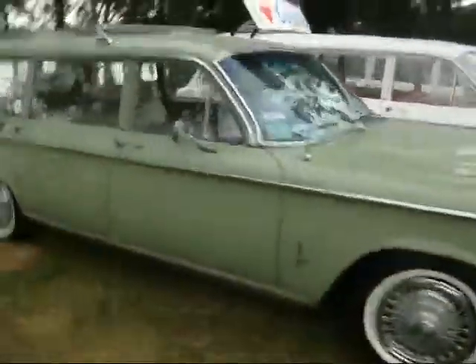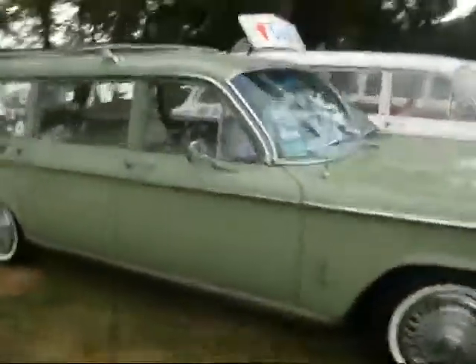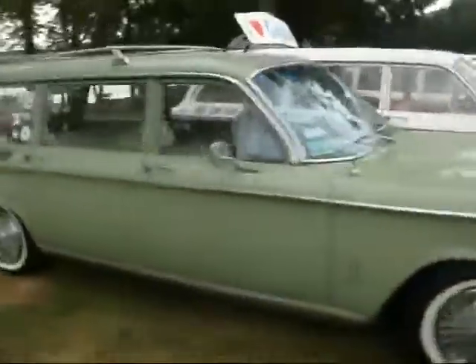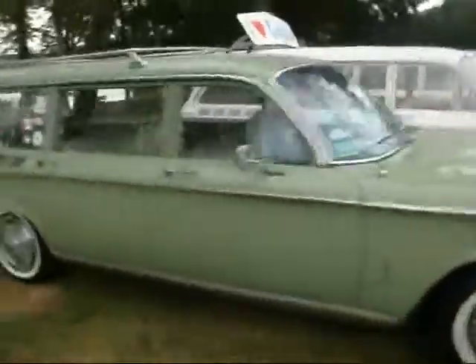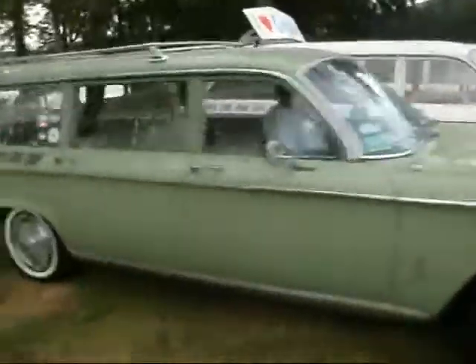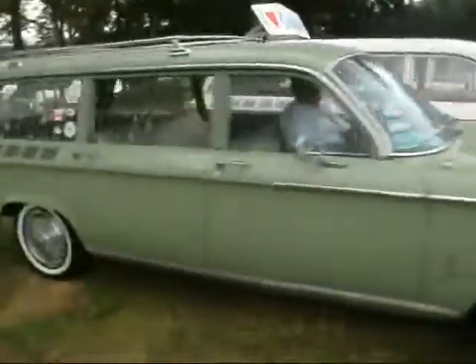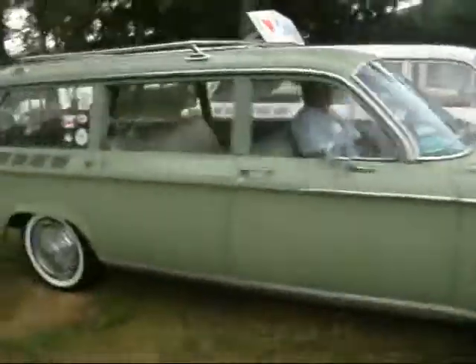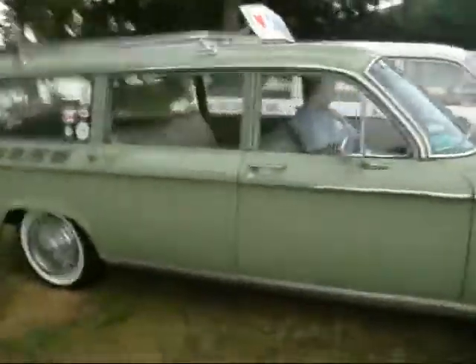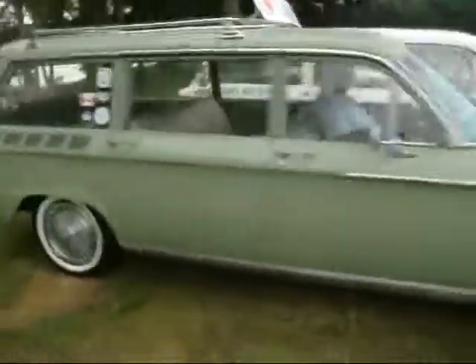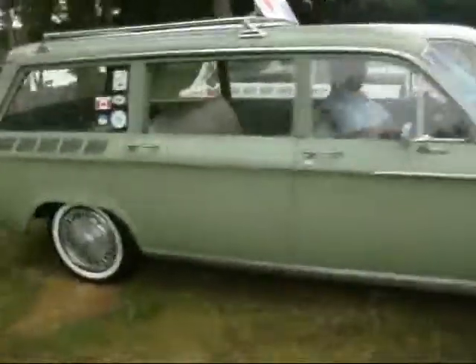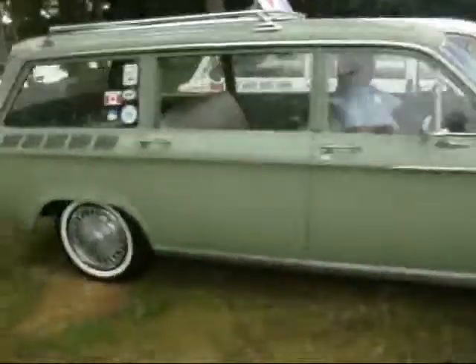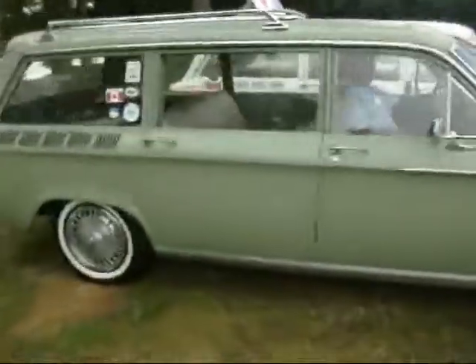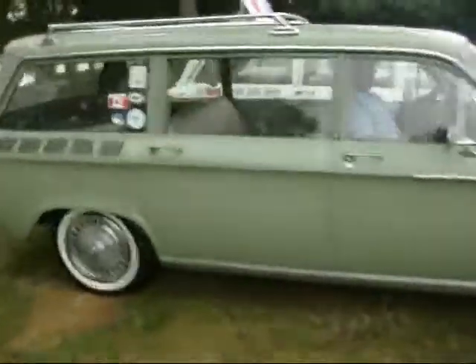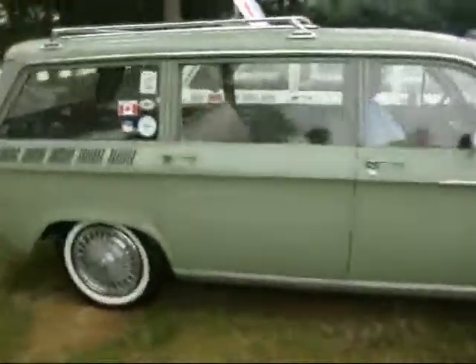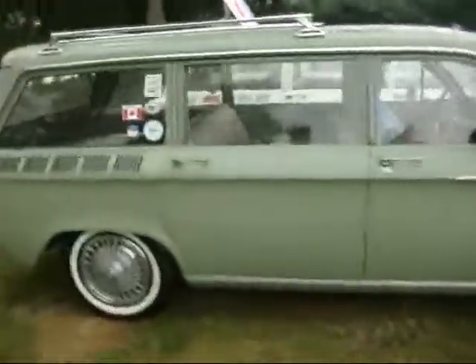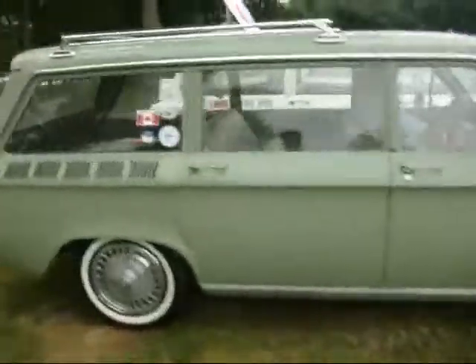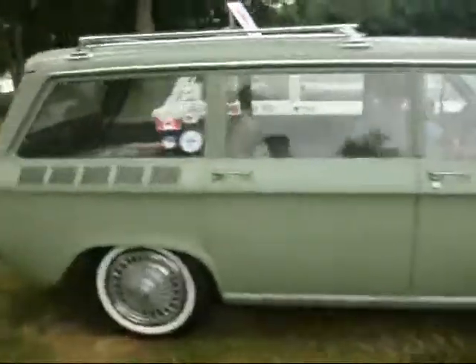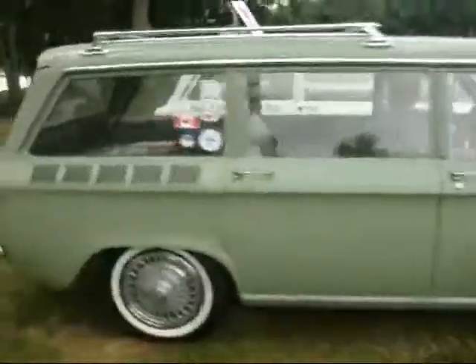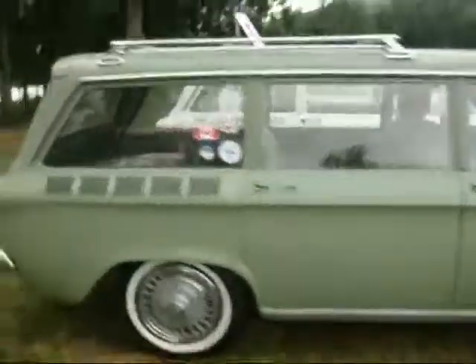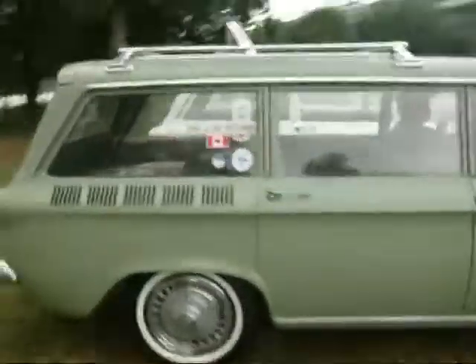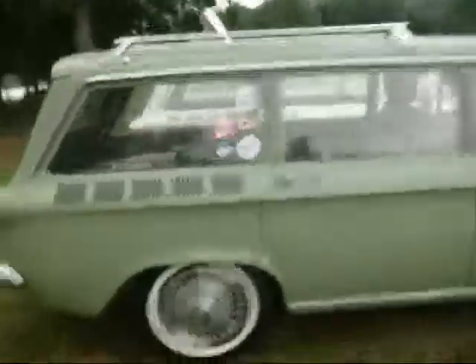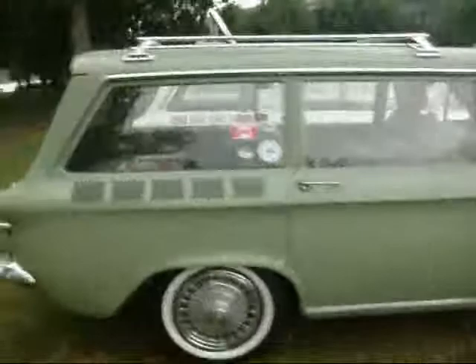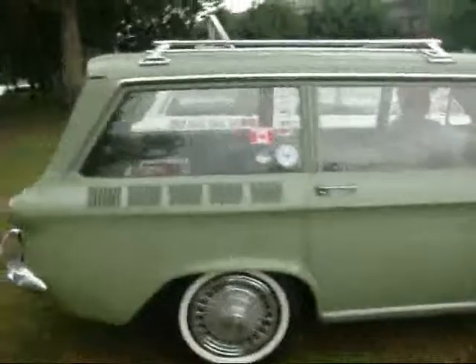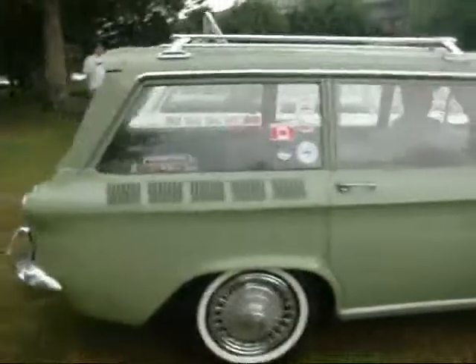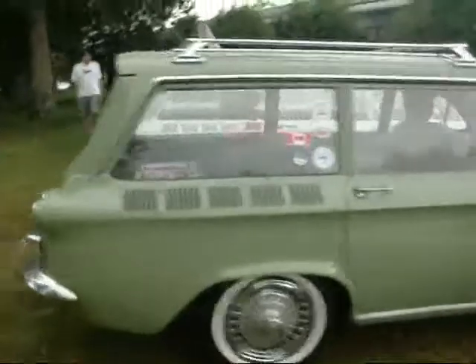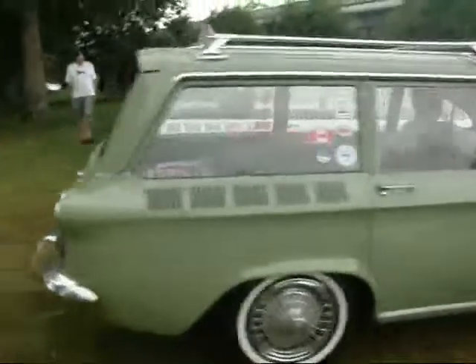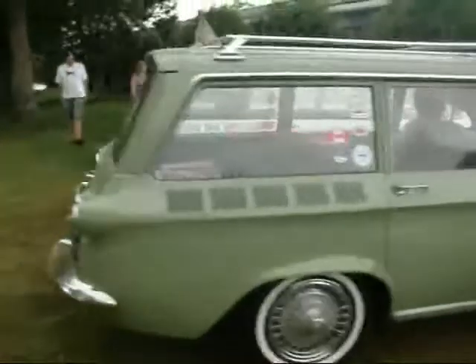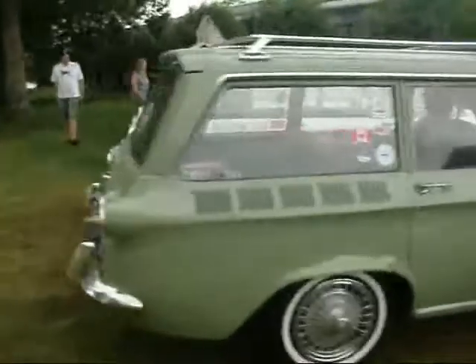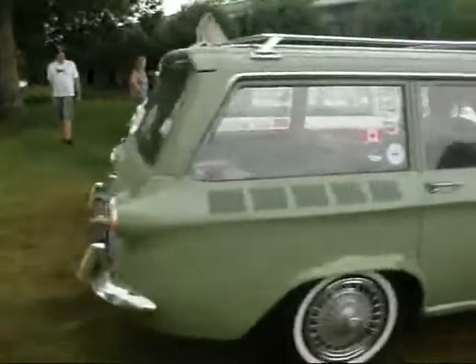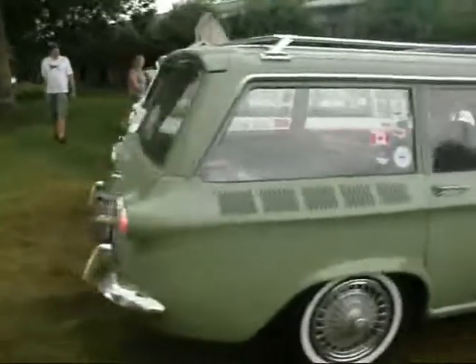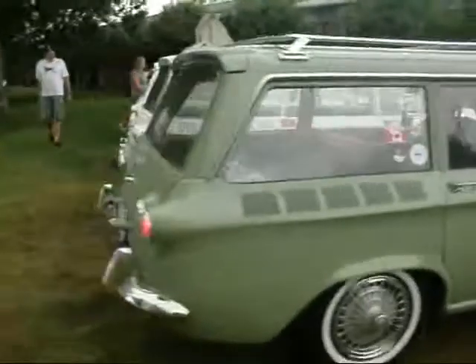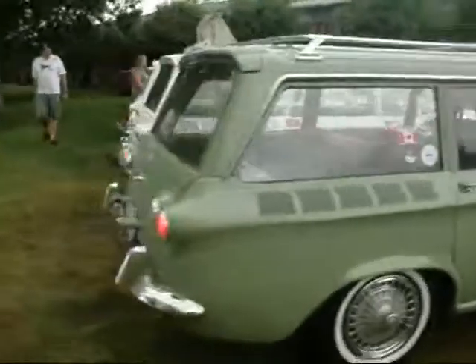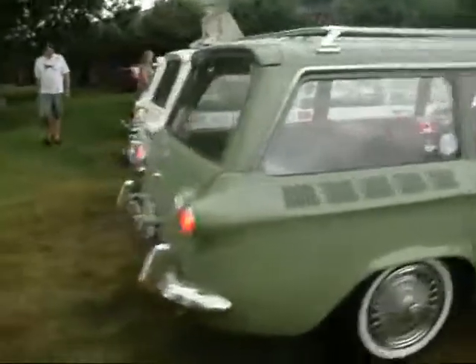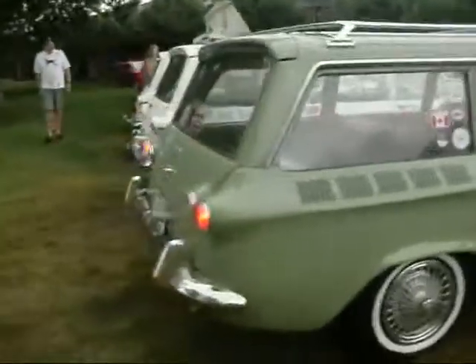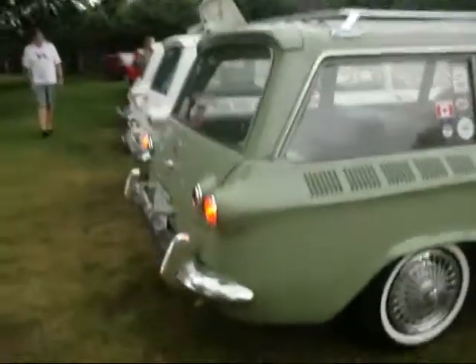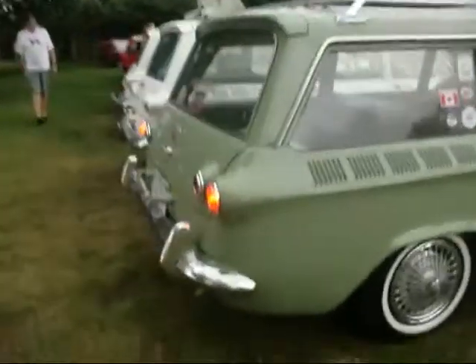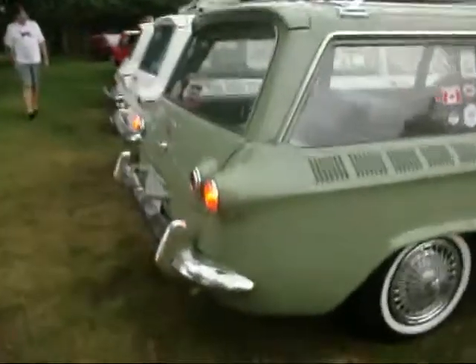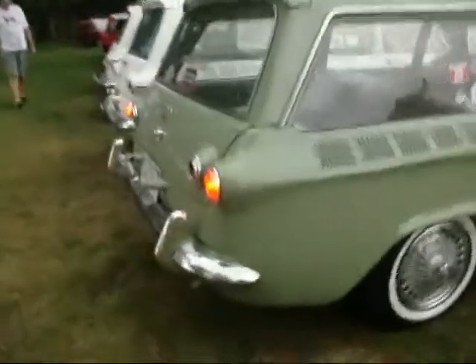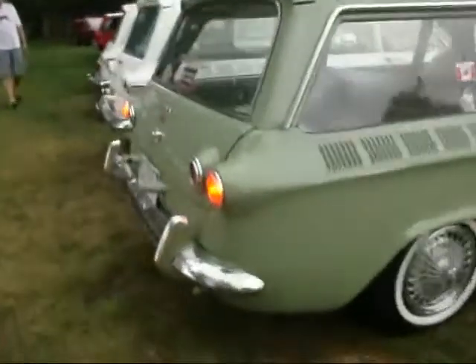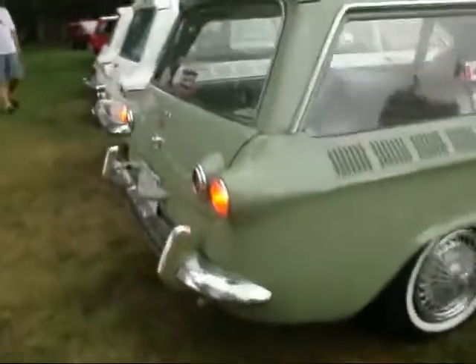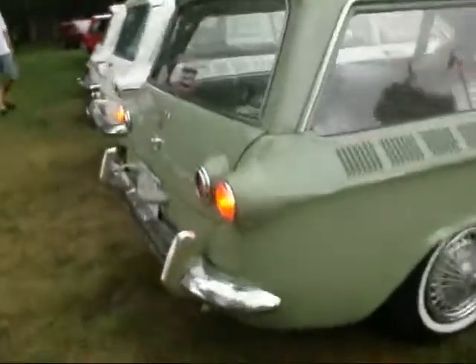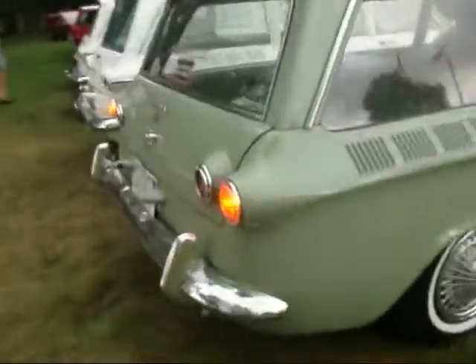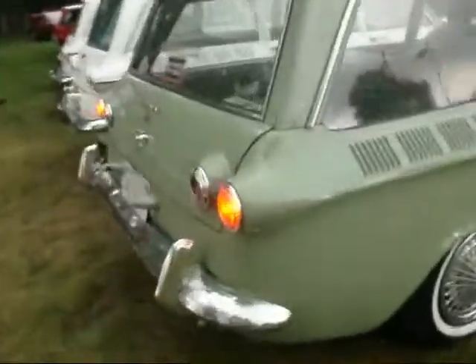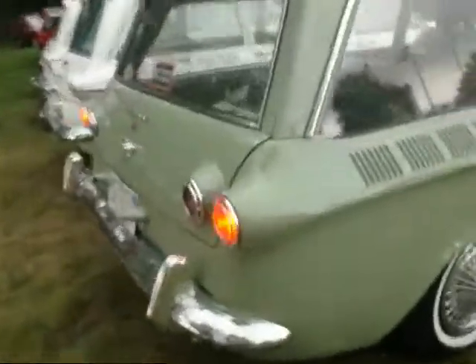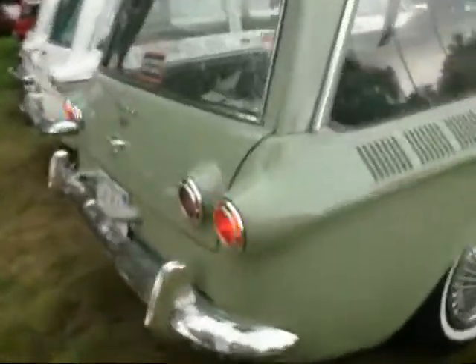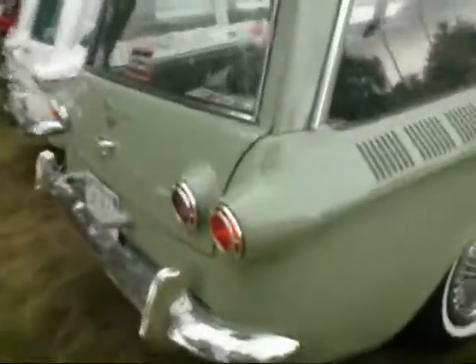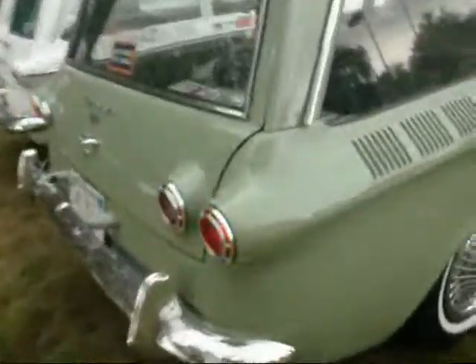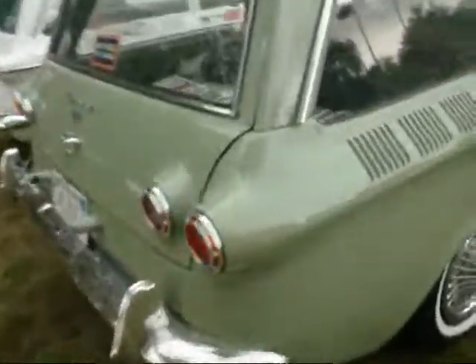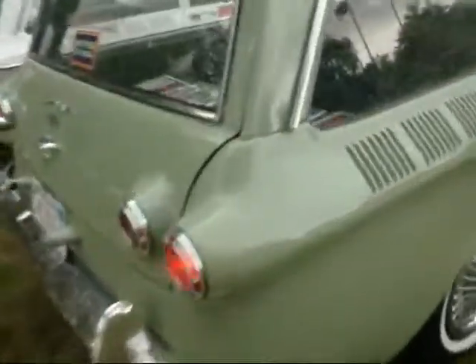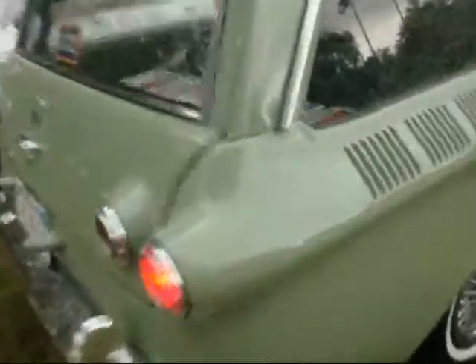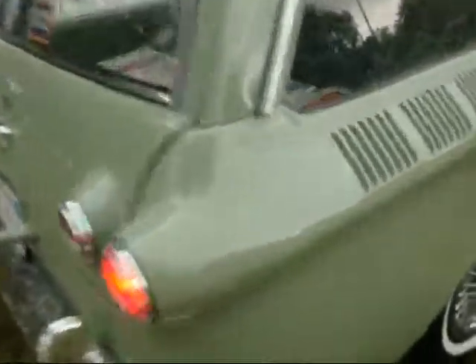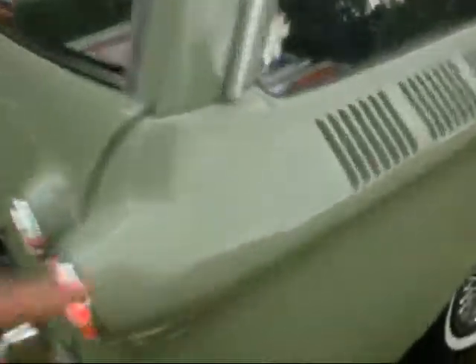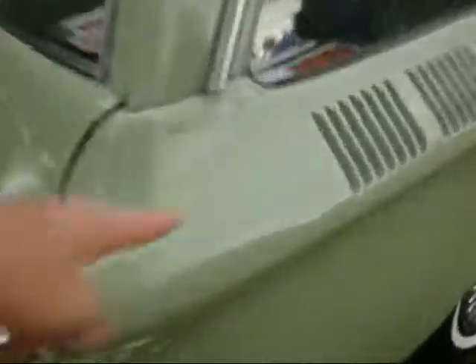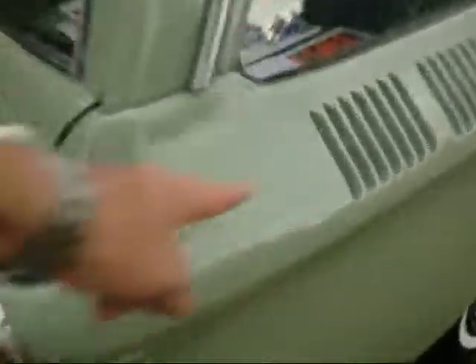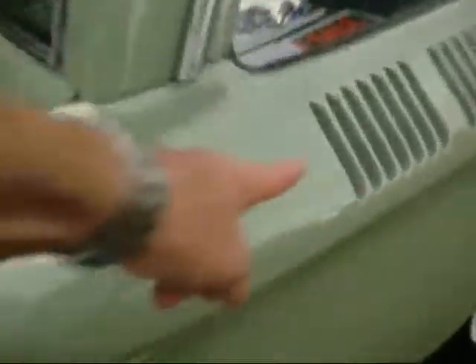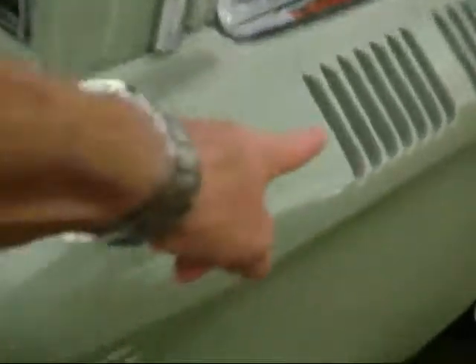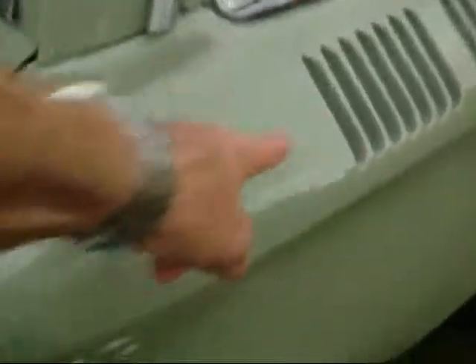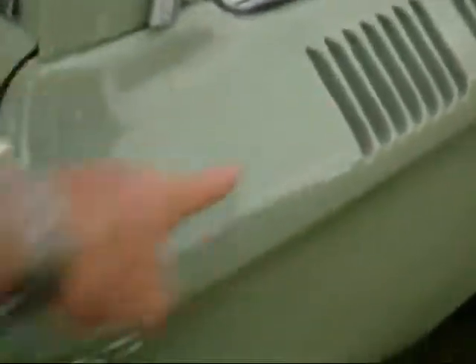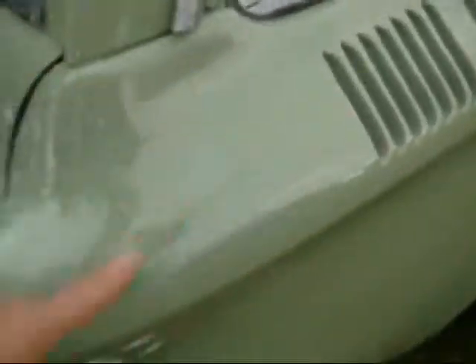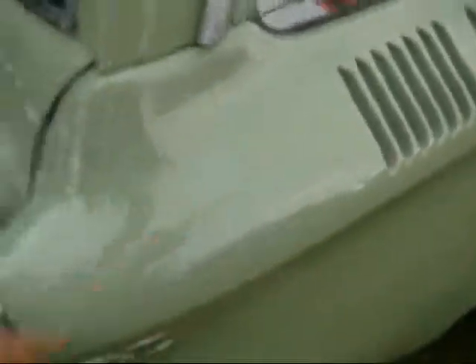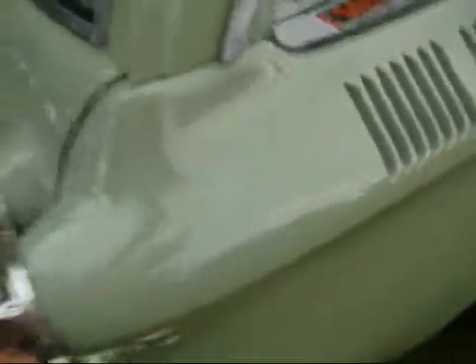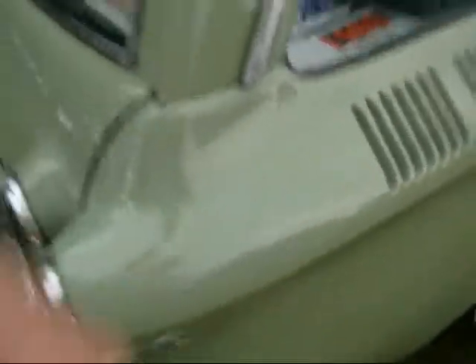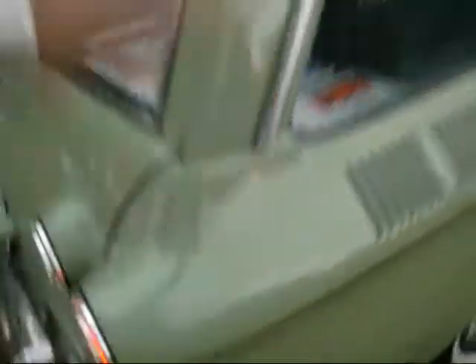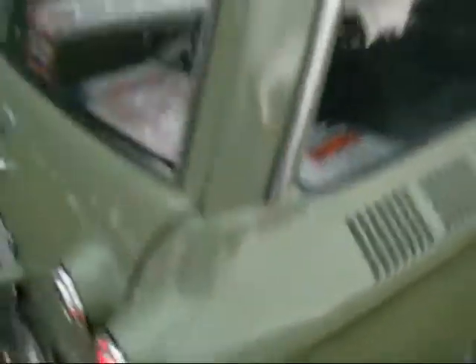All the Lakewoods are here, and one 62 station wagon. Don't know why they got rid of the Lakewood name, but it was cancelled.